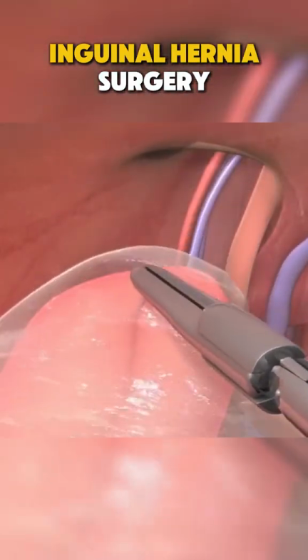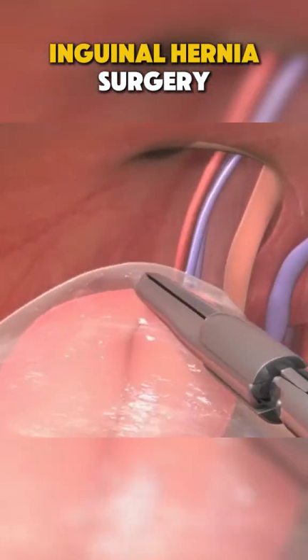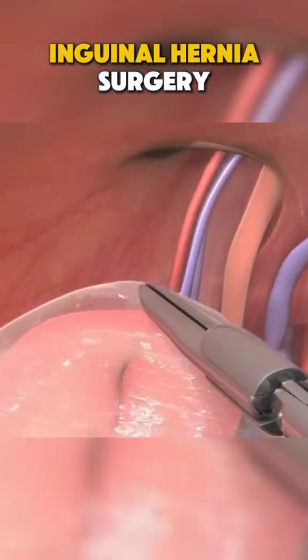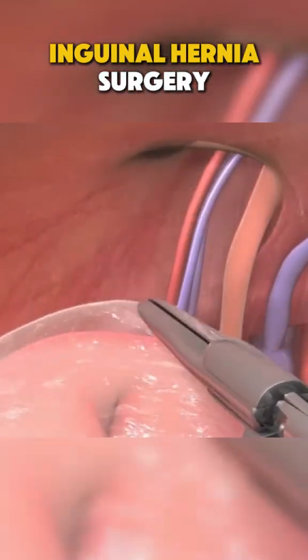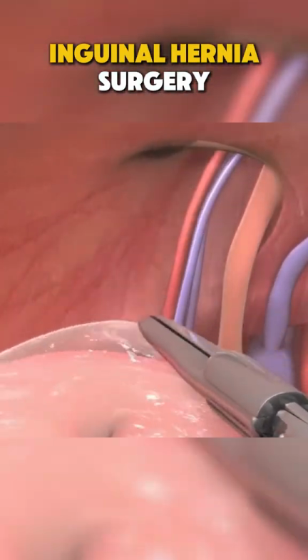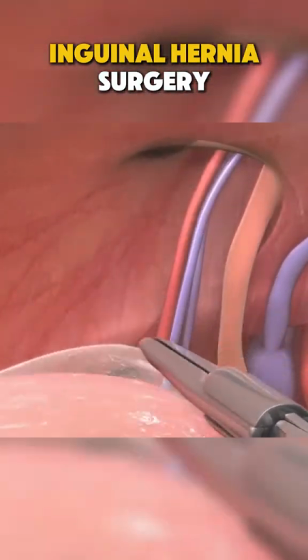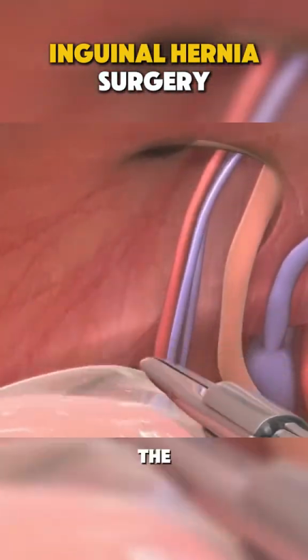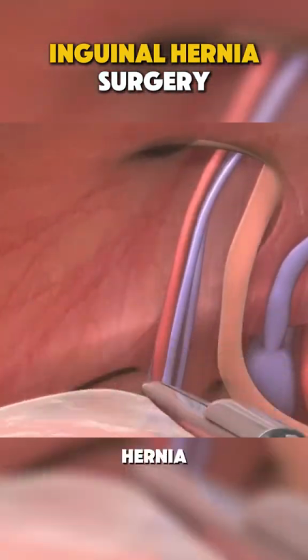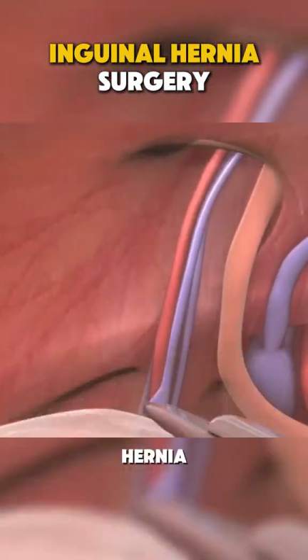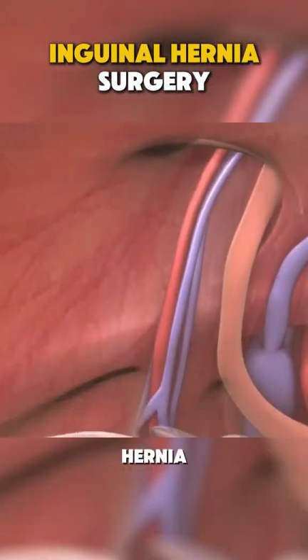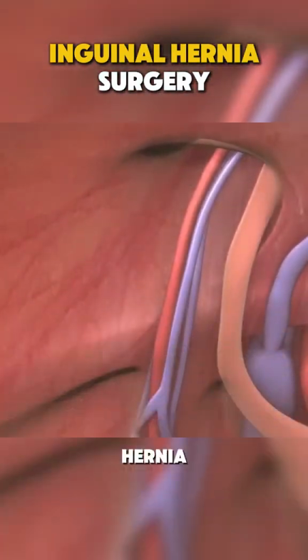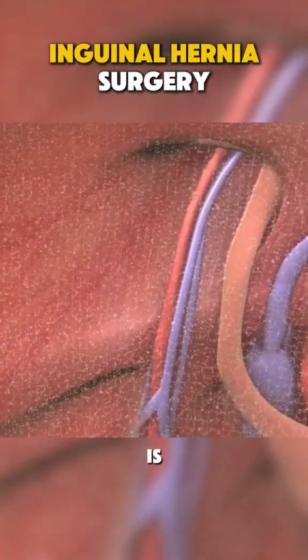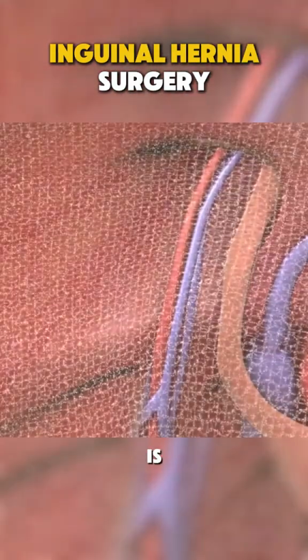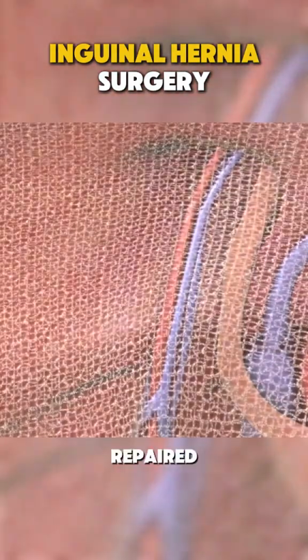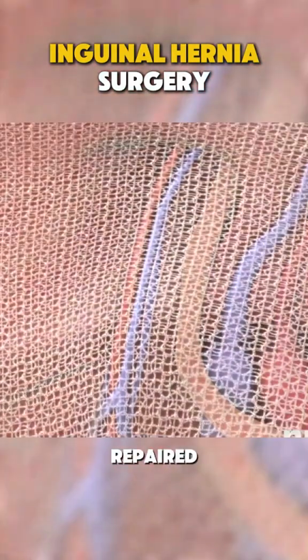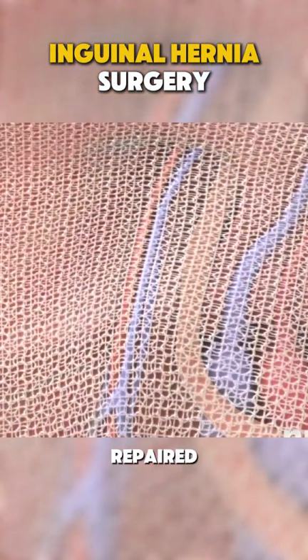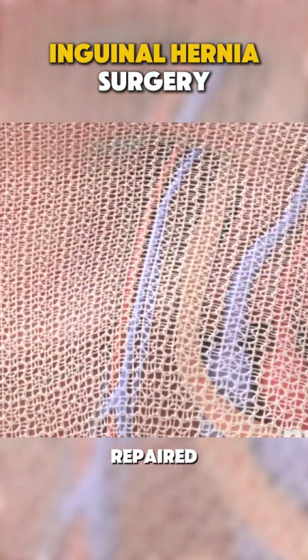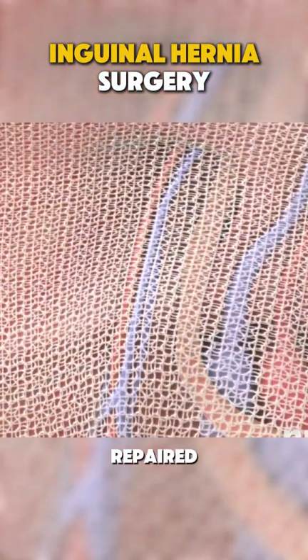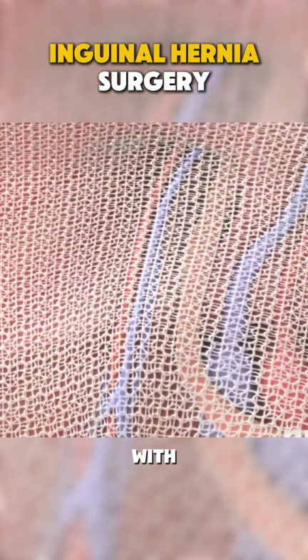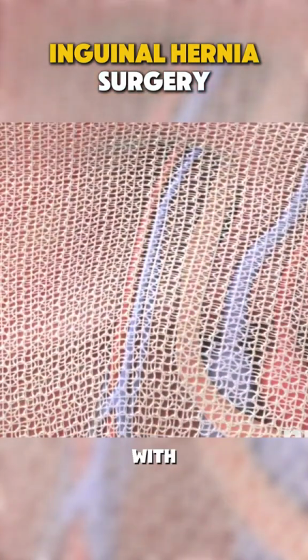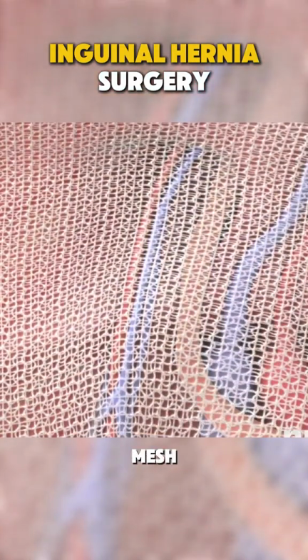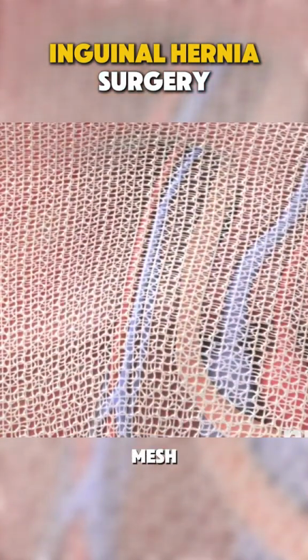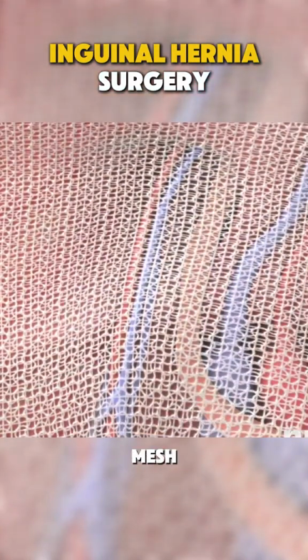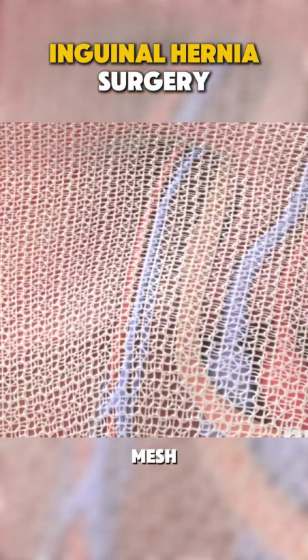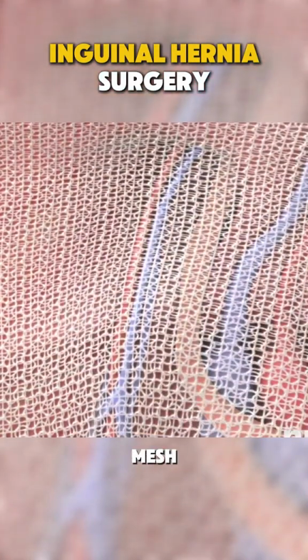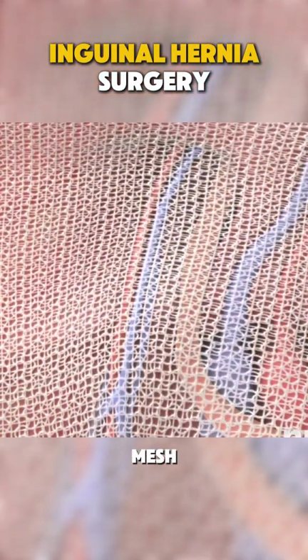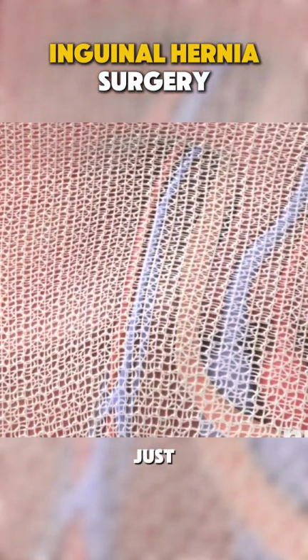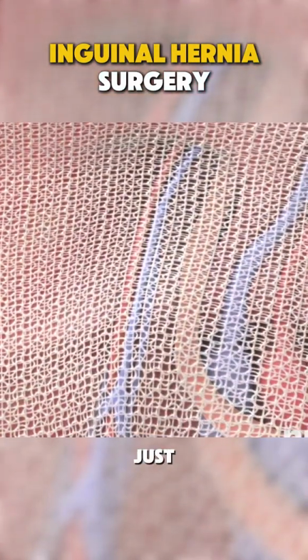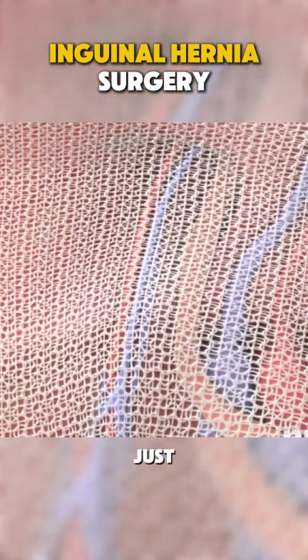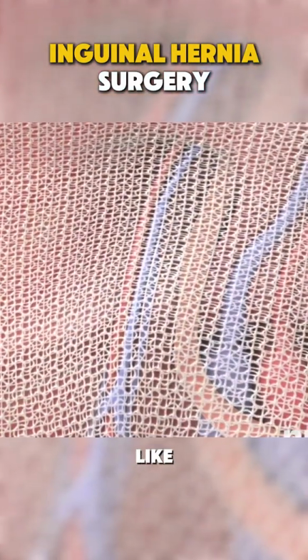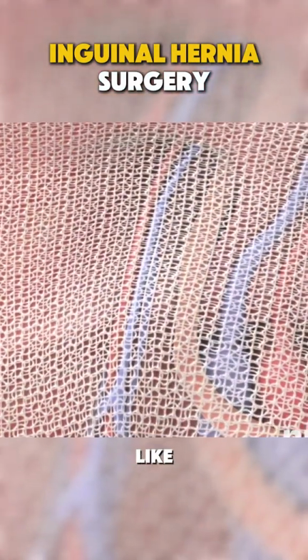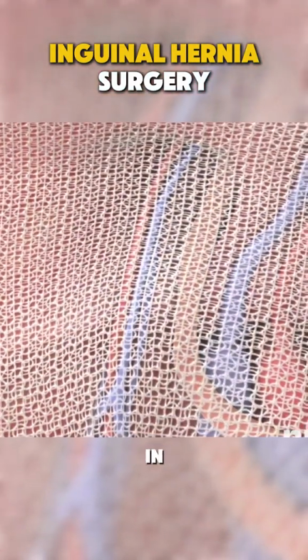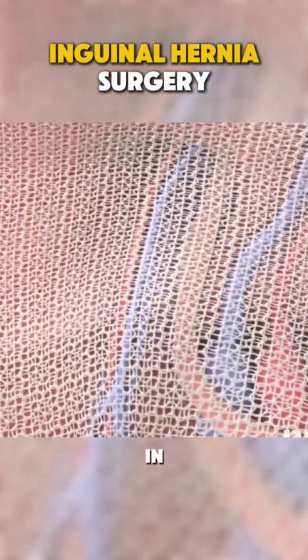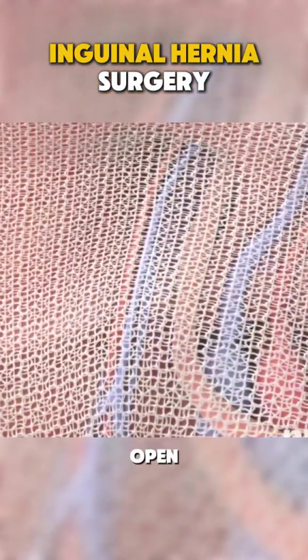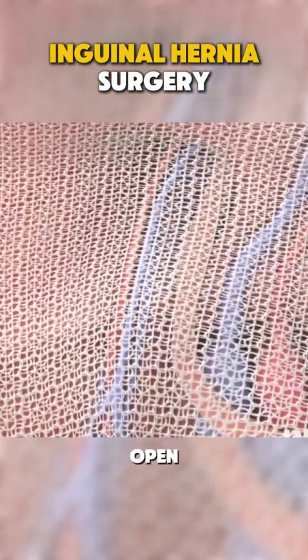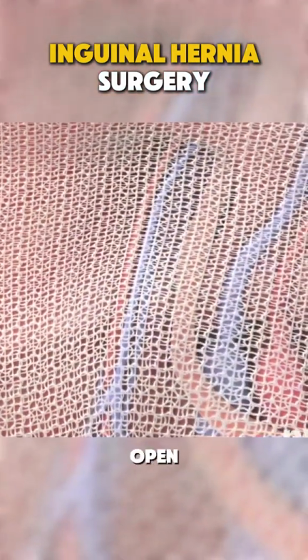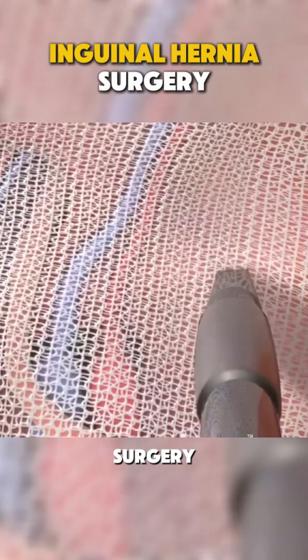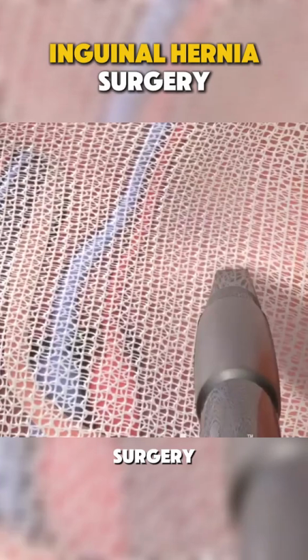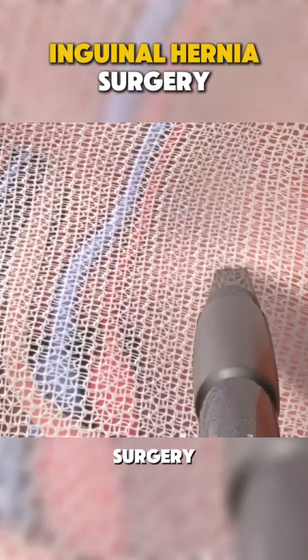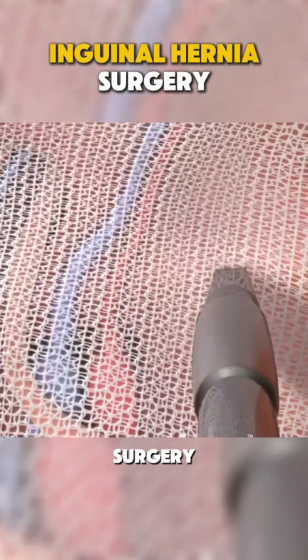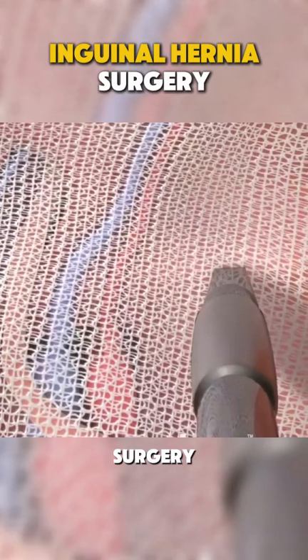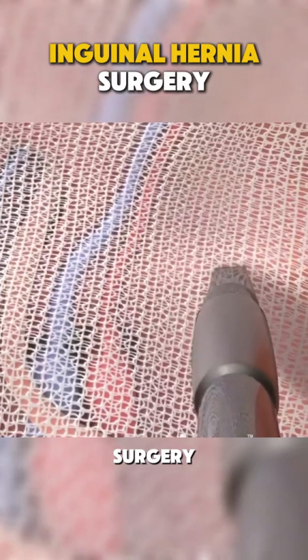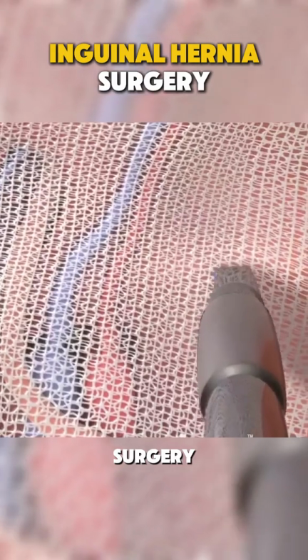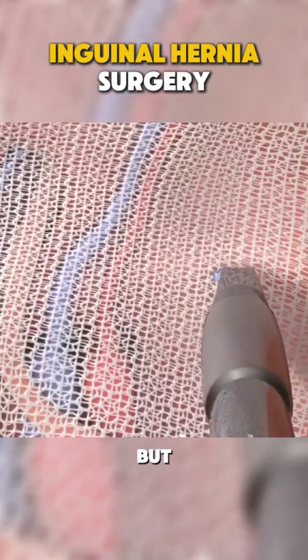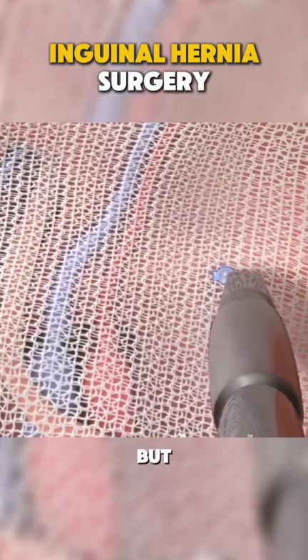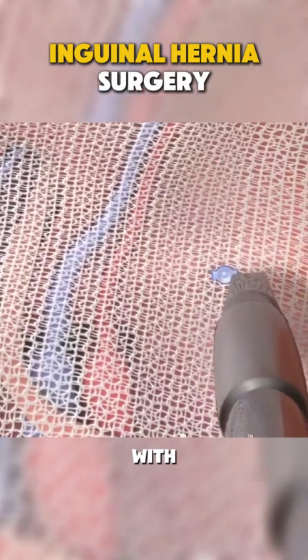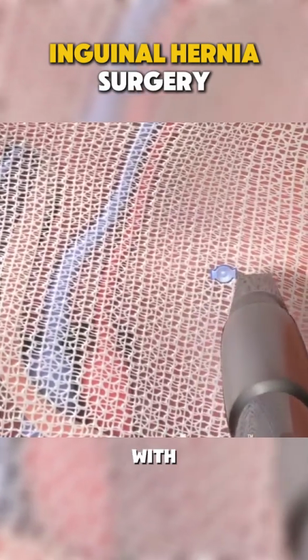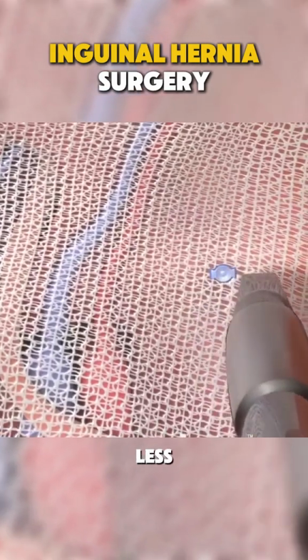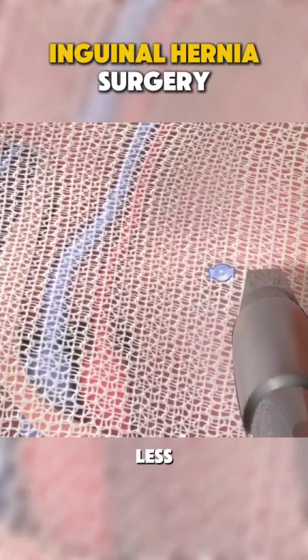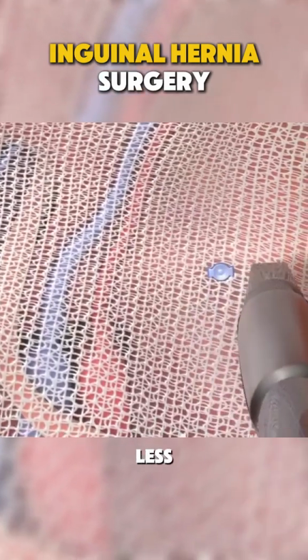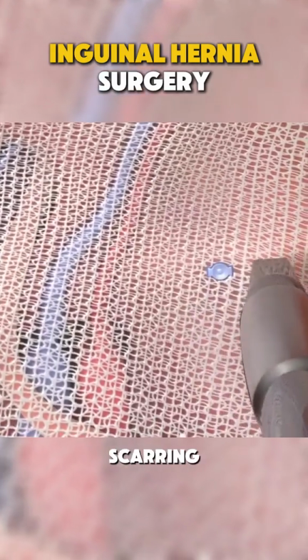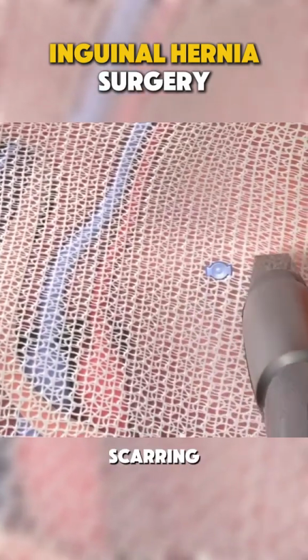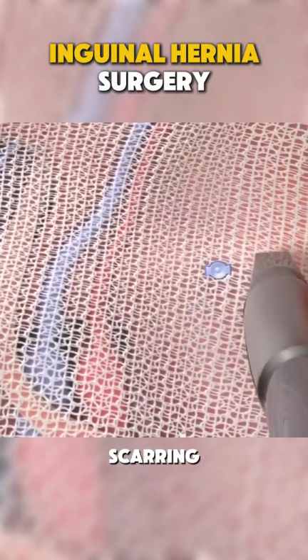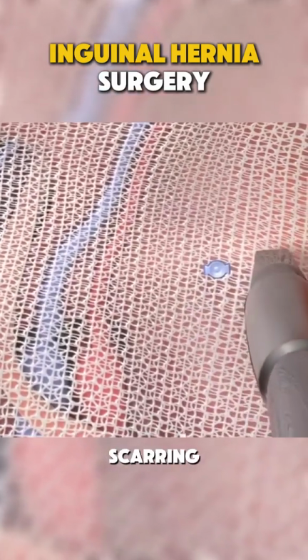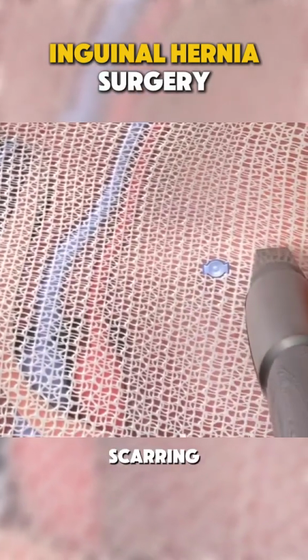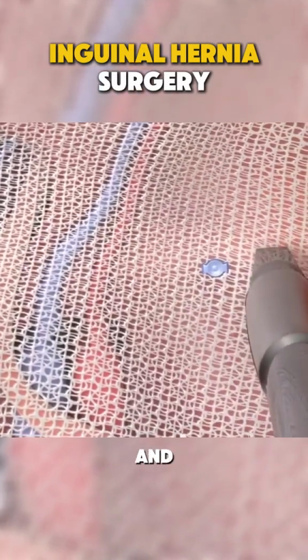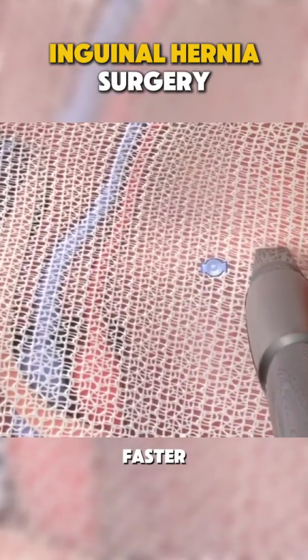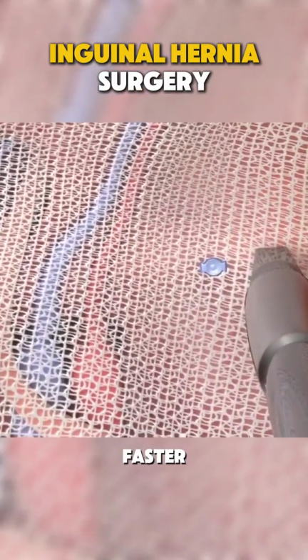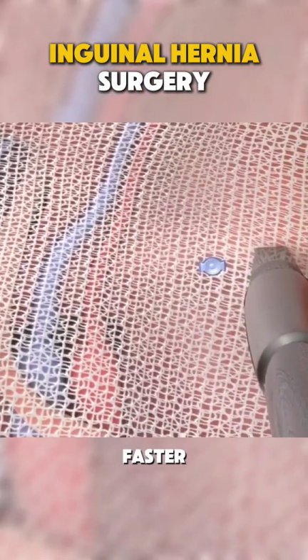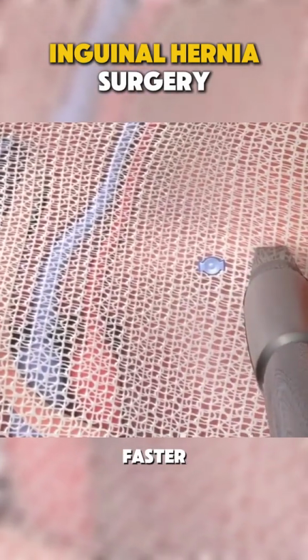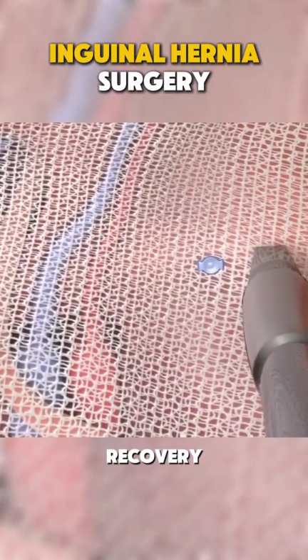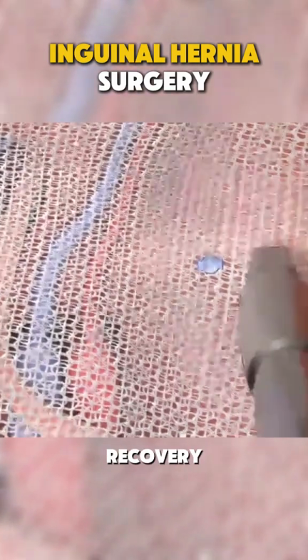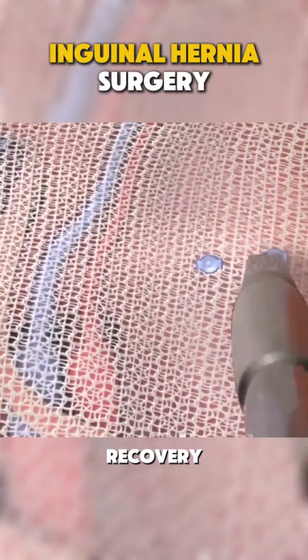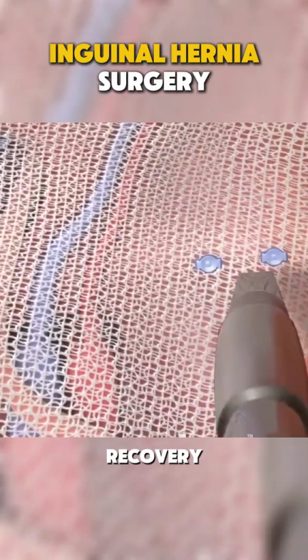The hernia is repaired with mesh, just like in open surgery, but with less scarring and faster recovery.